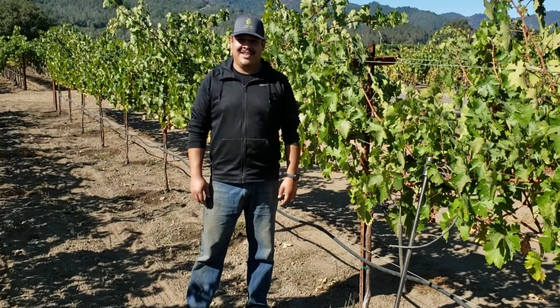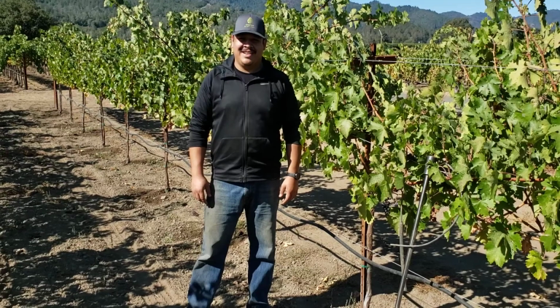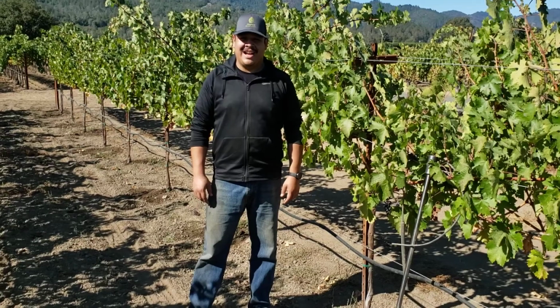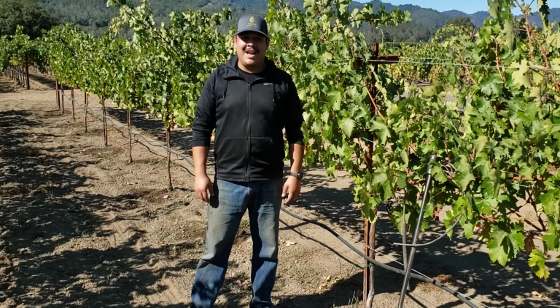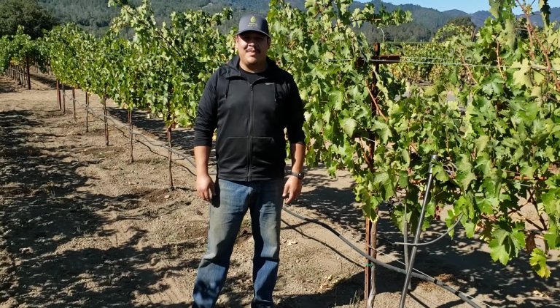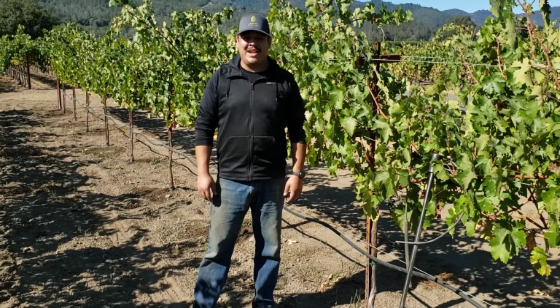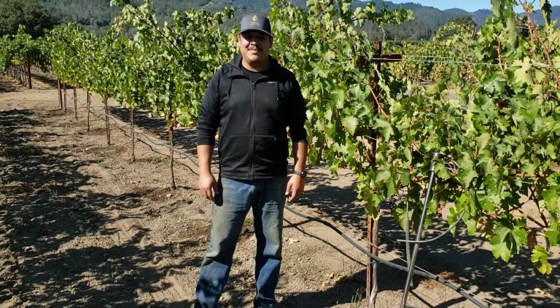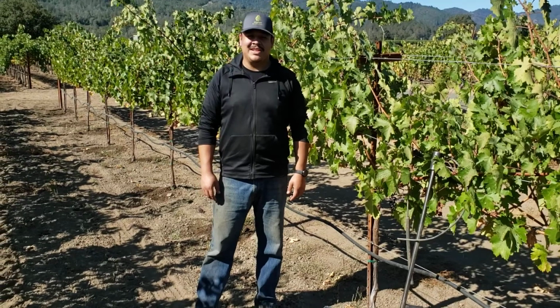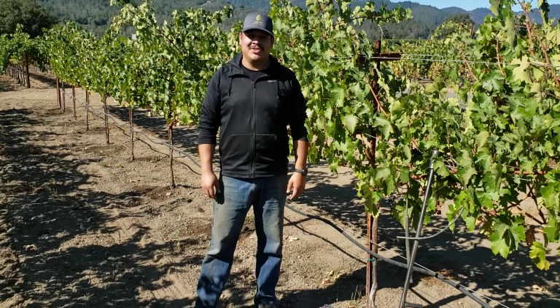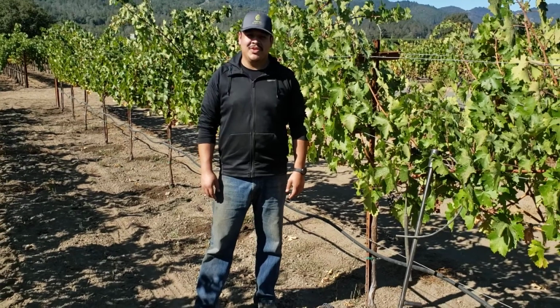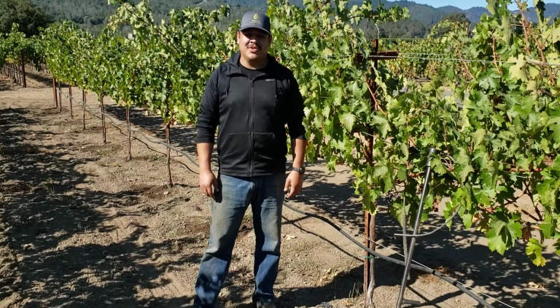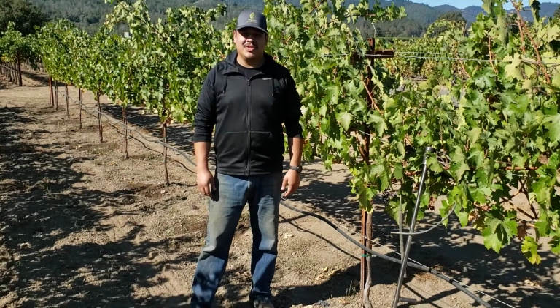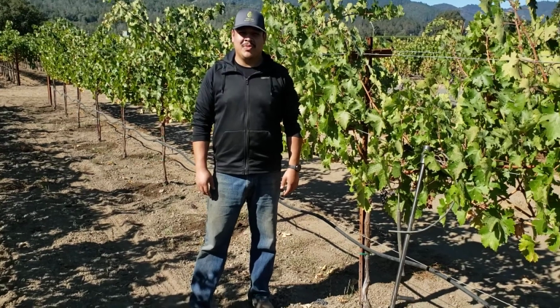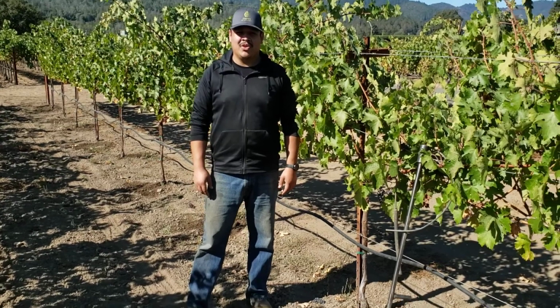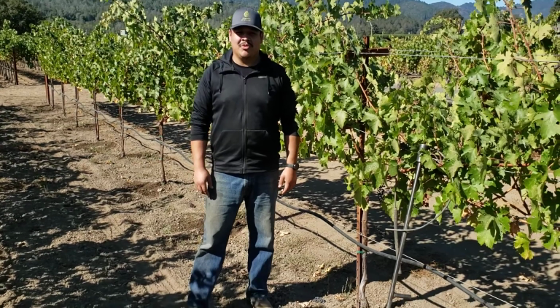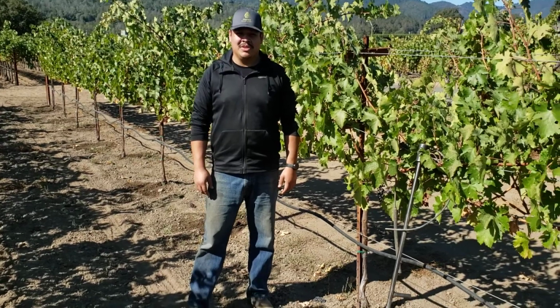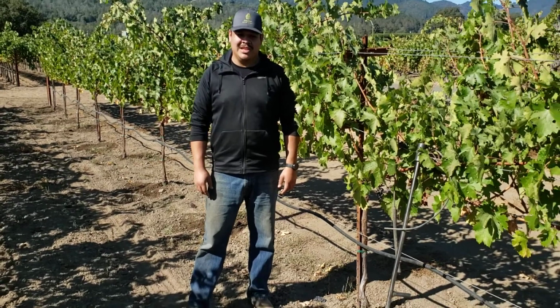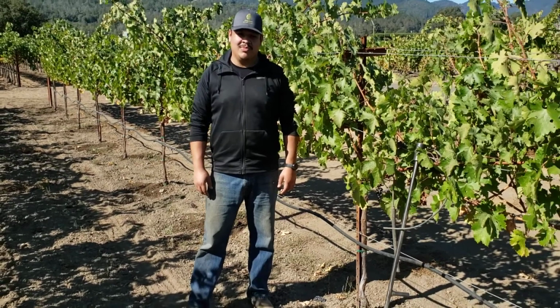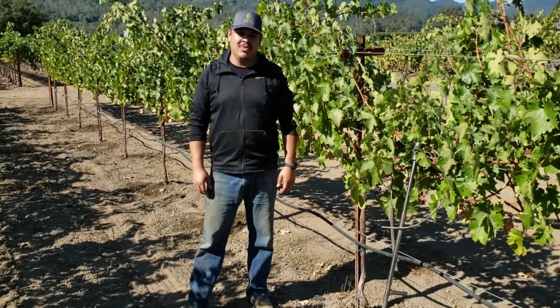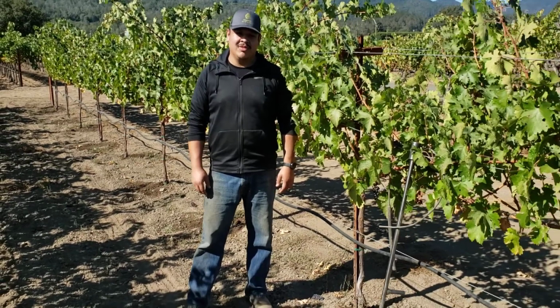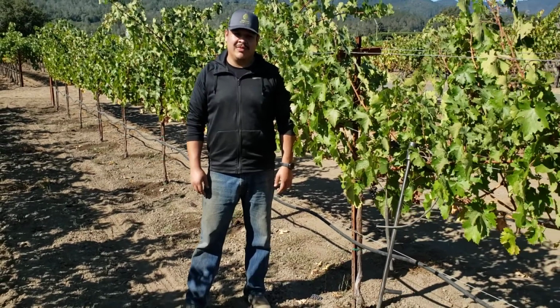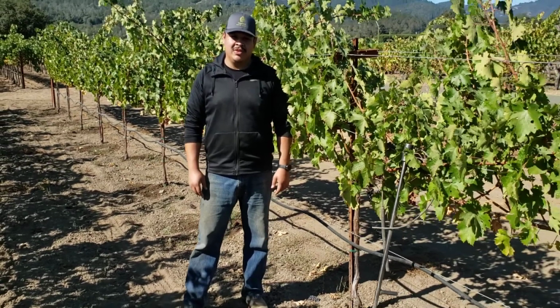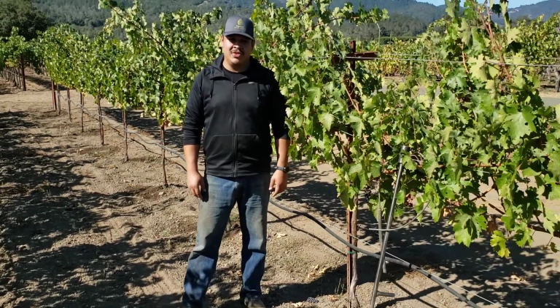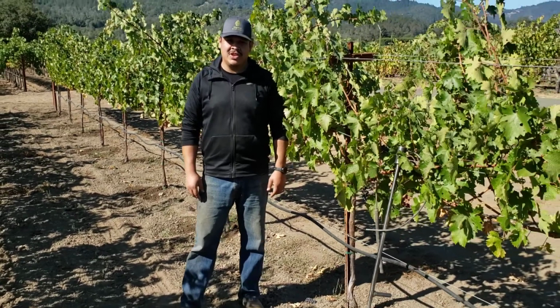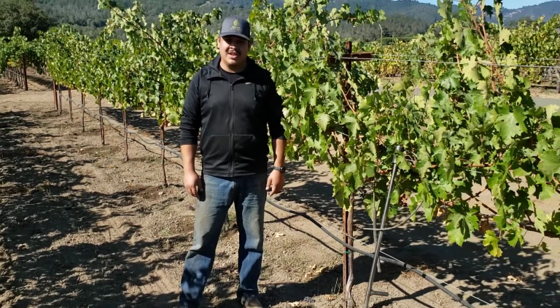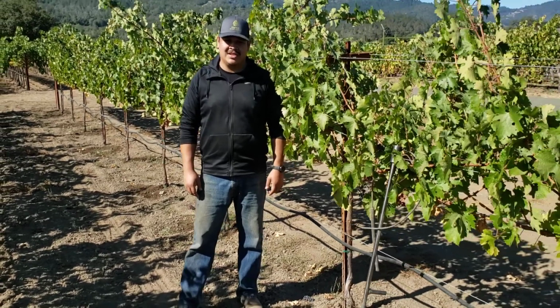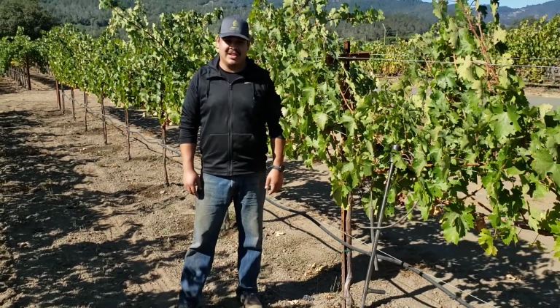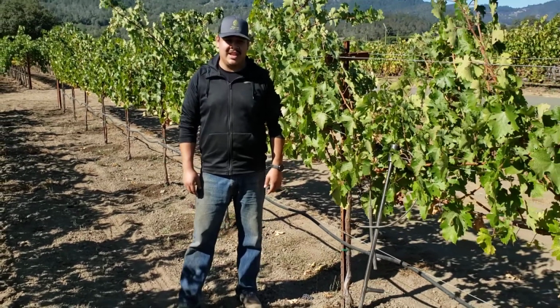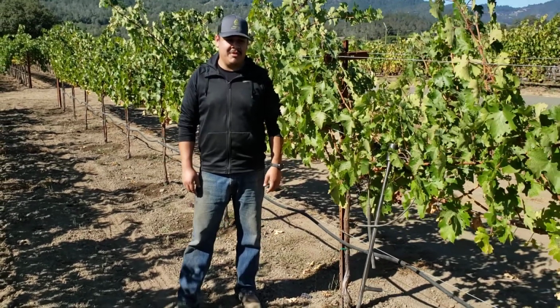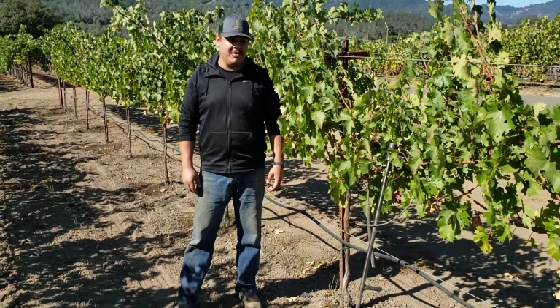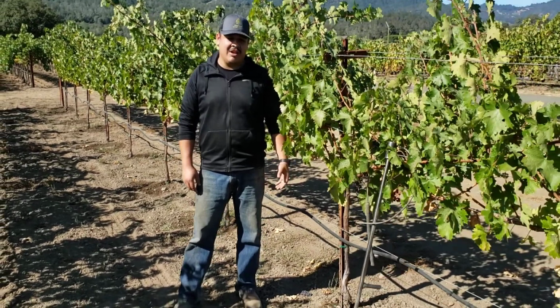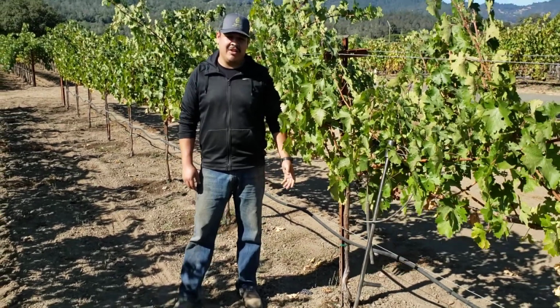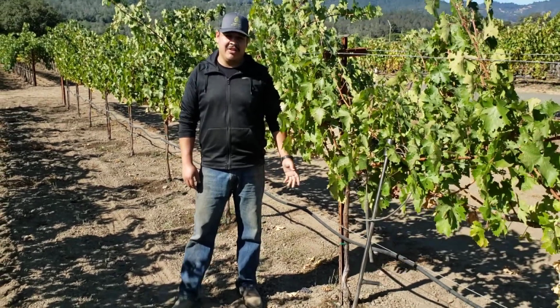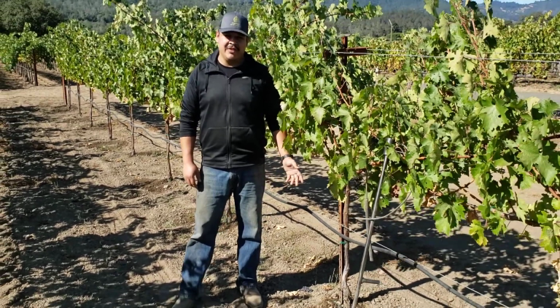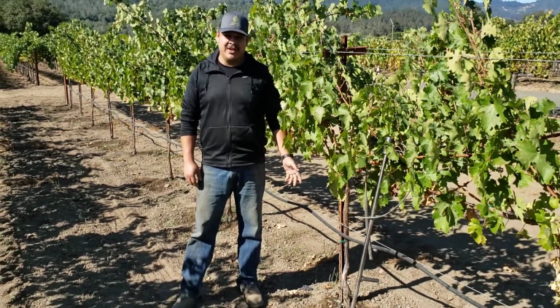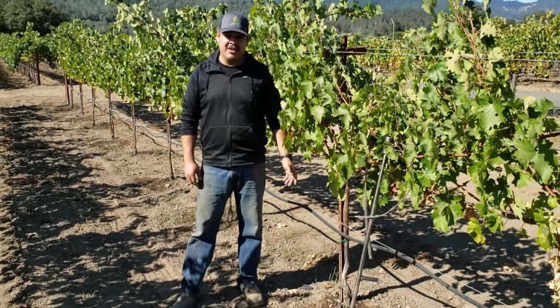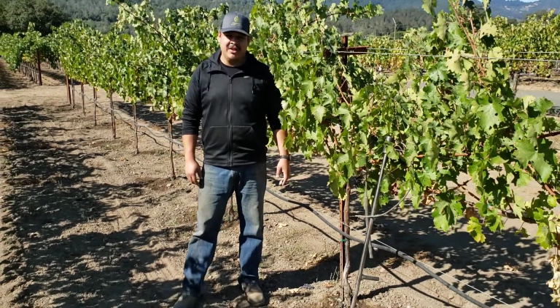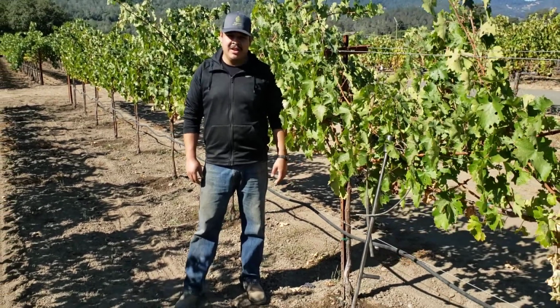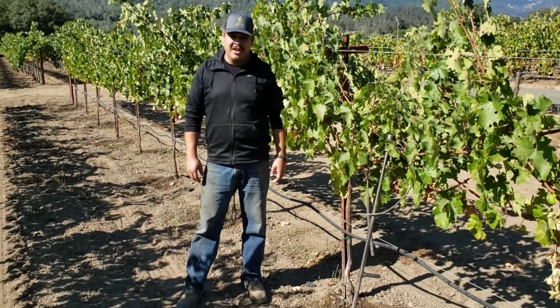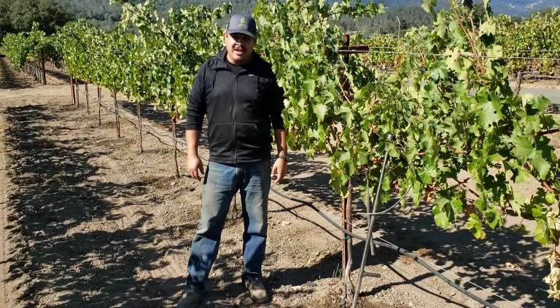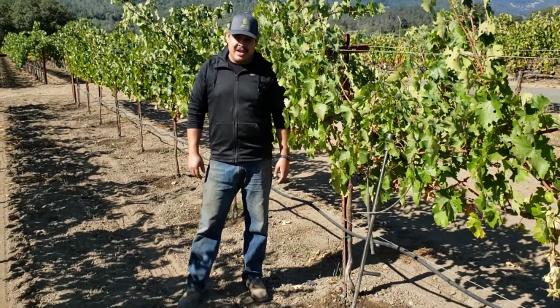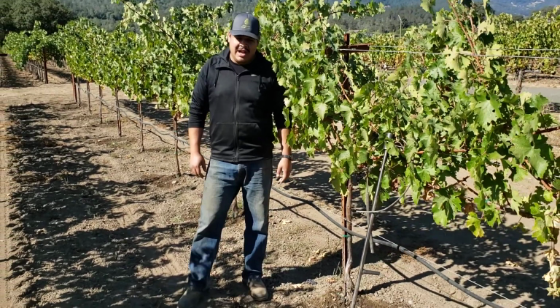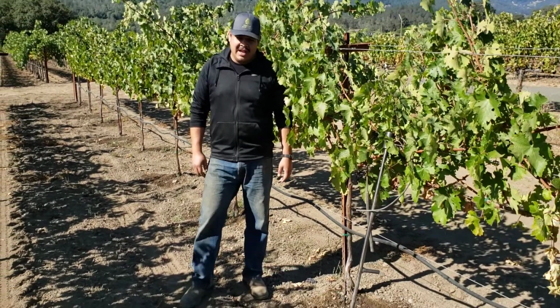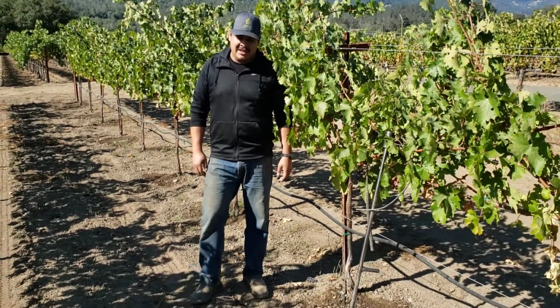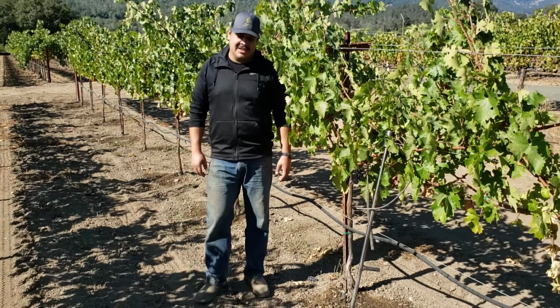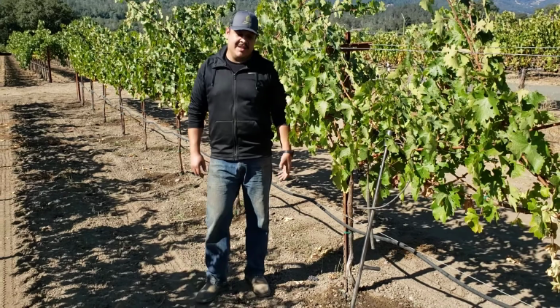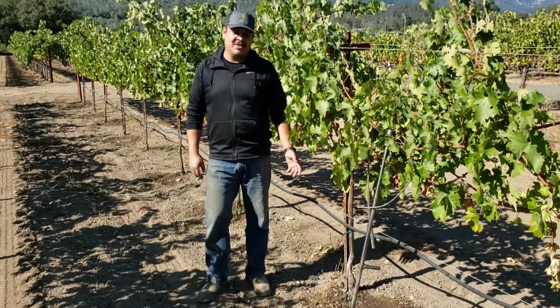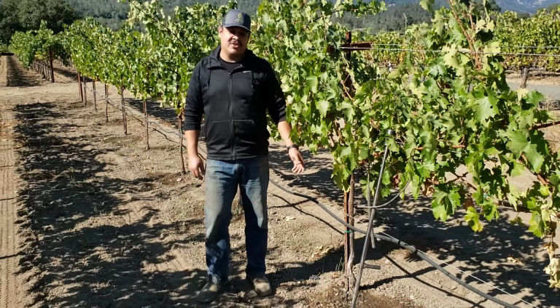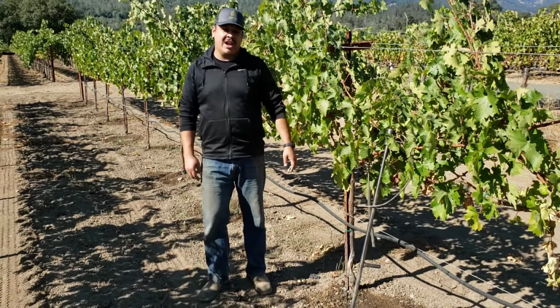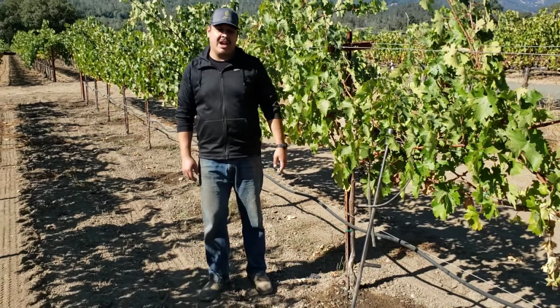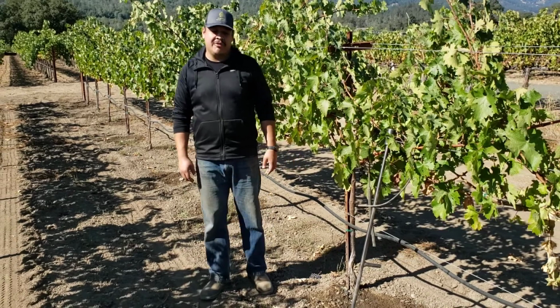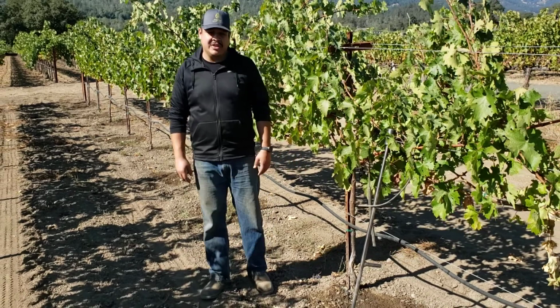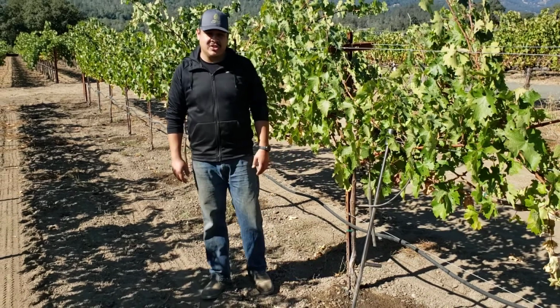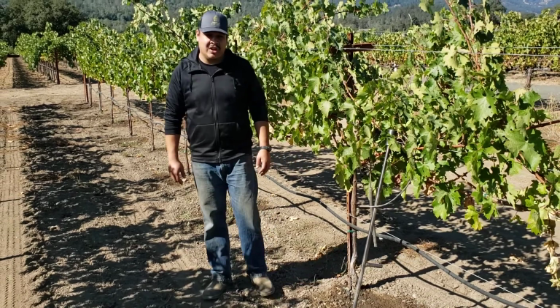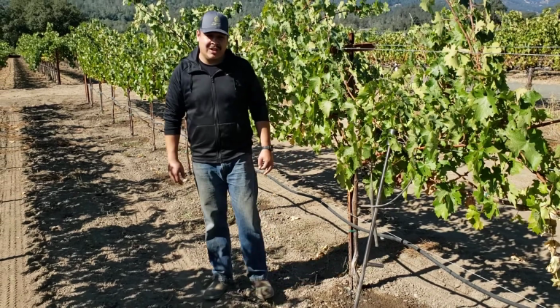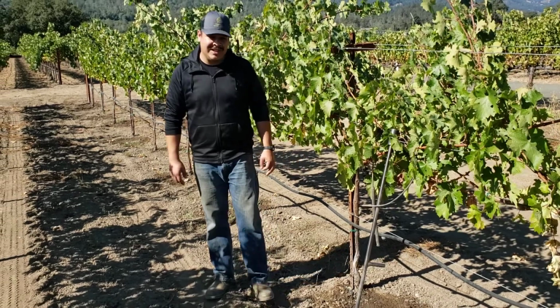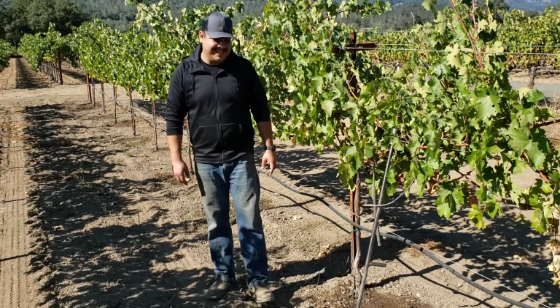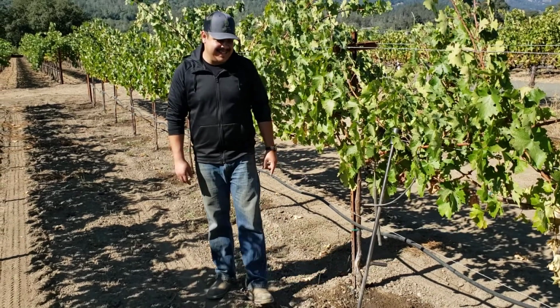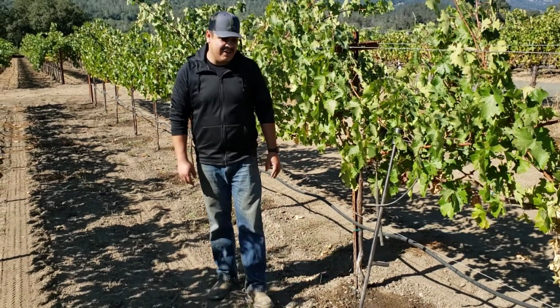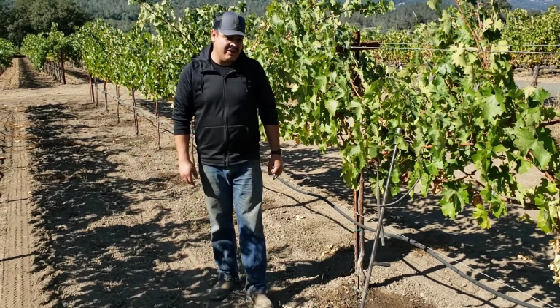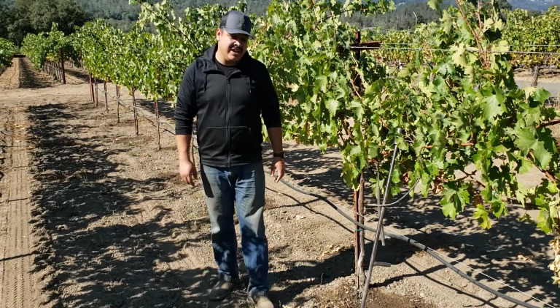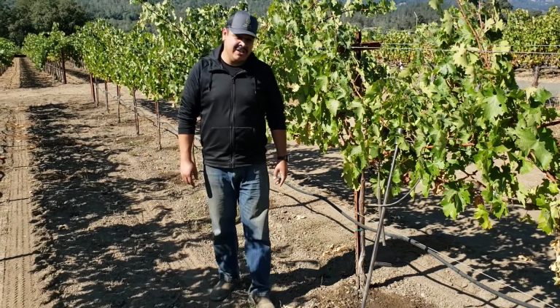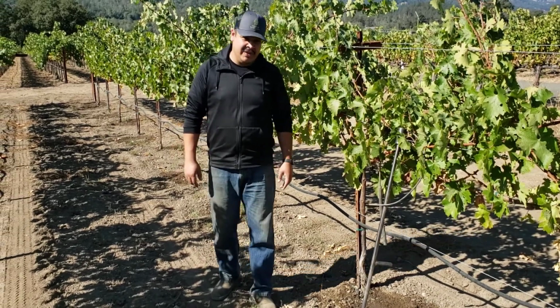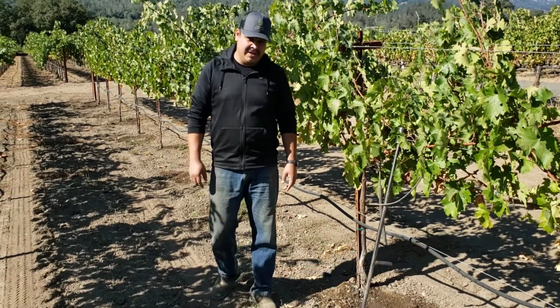Hi, my name is Antonio Zamora with Deep Root Revolution, and today we're out here in the vineyard to demonstrate how to install a DRI unit.